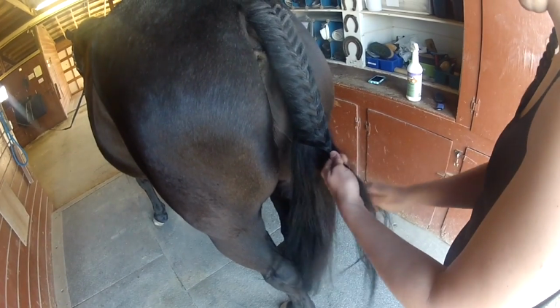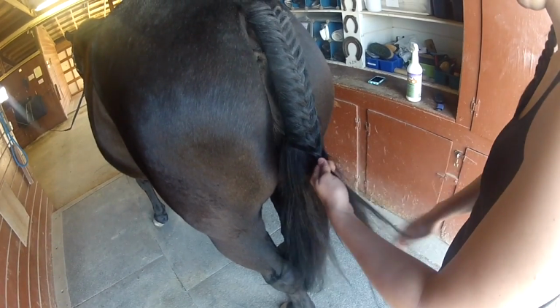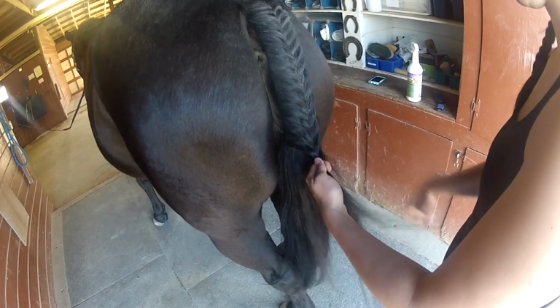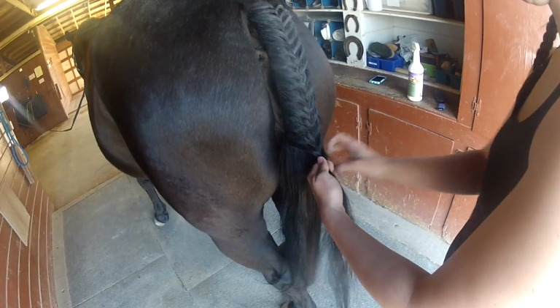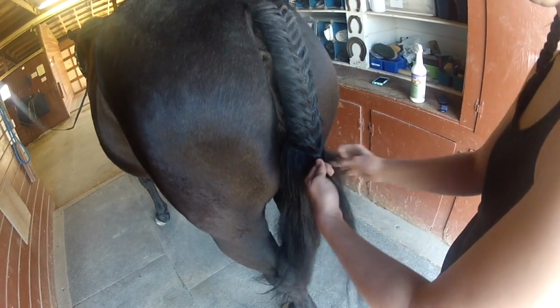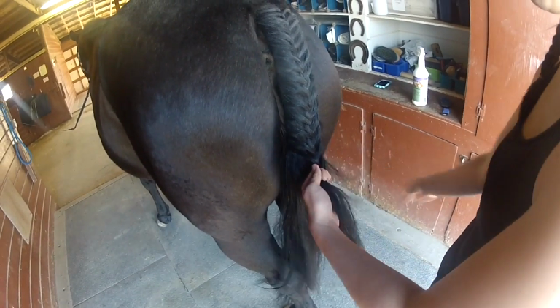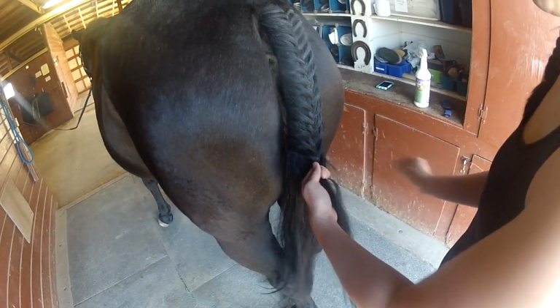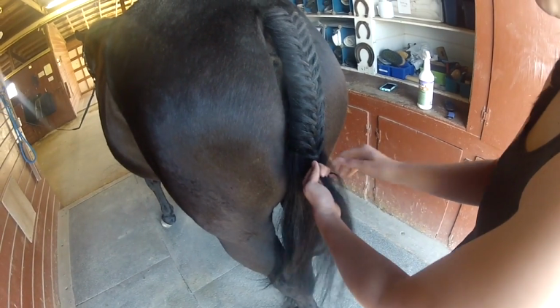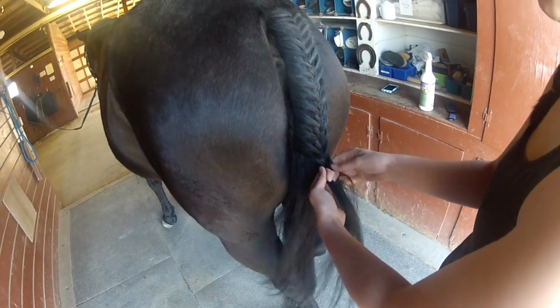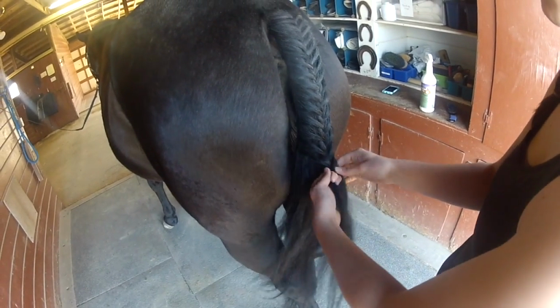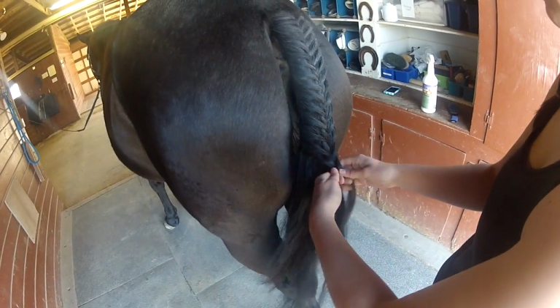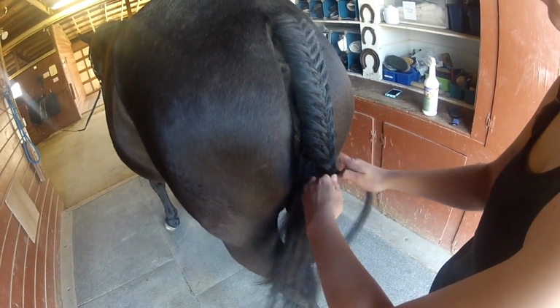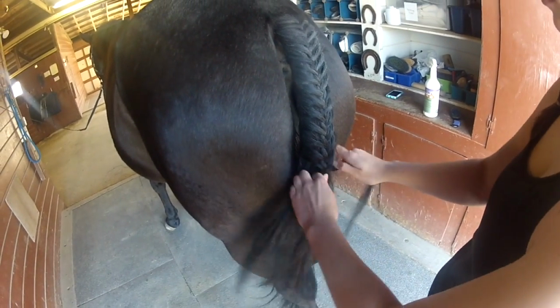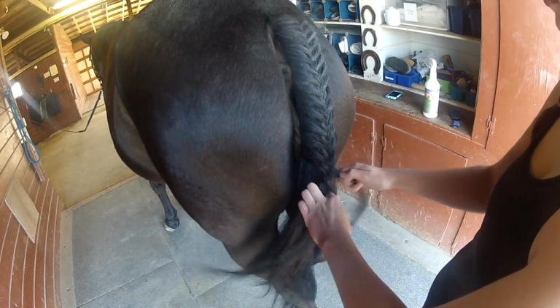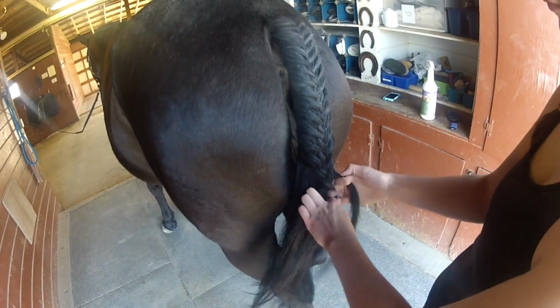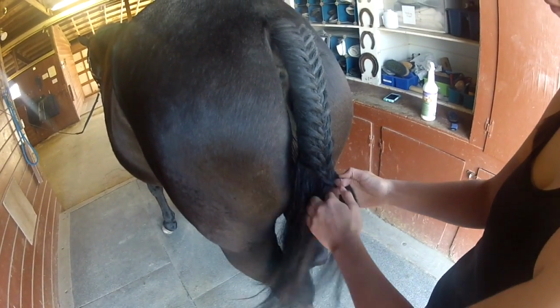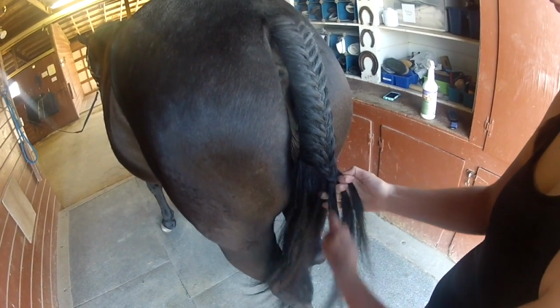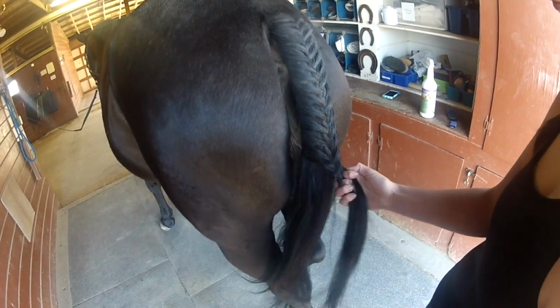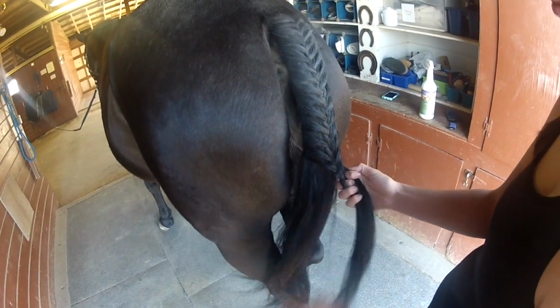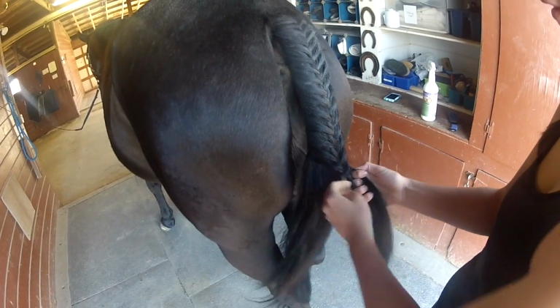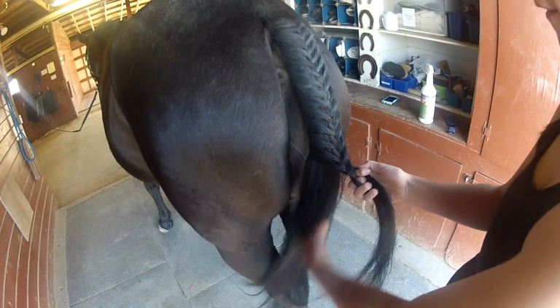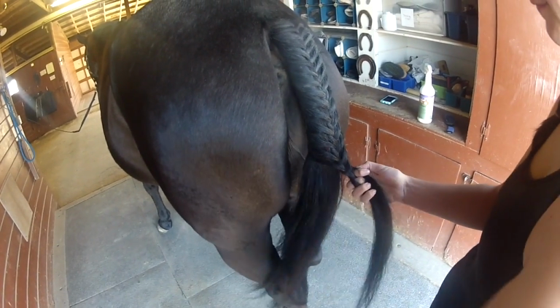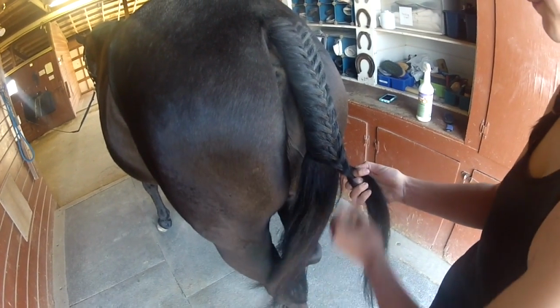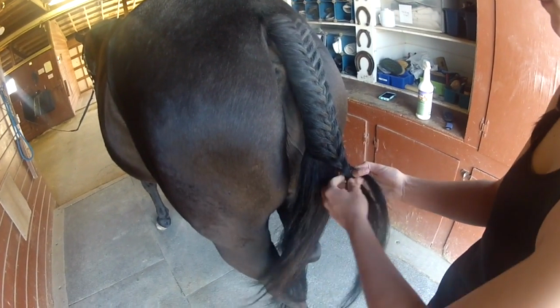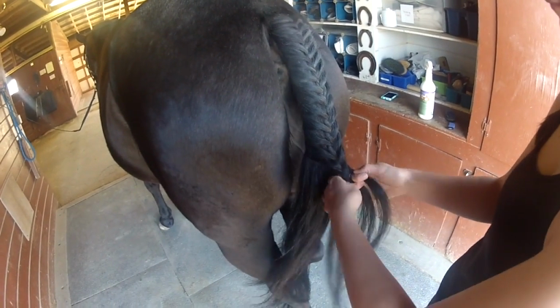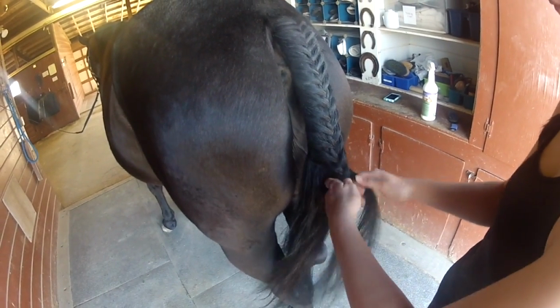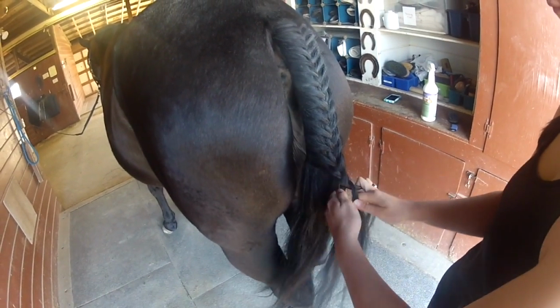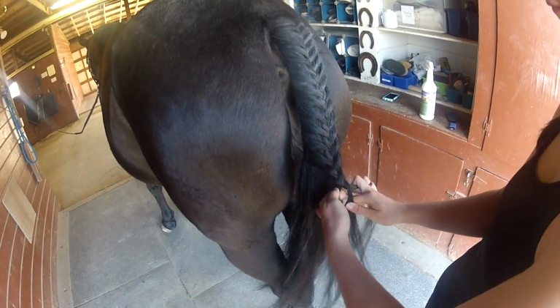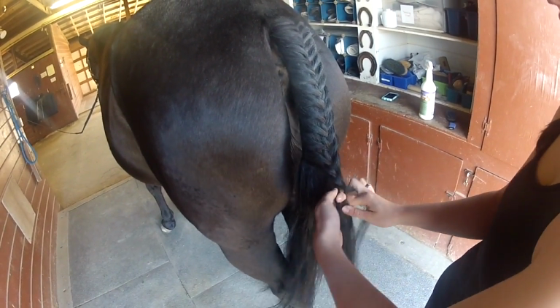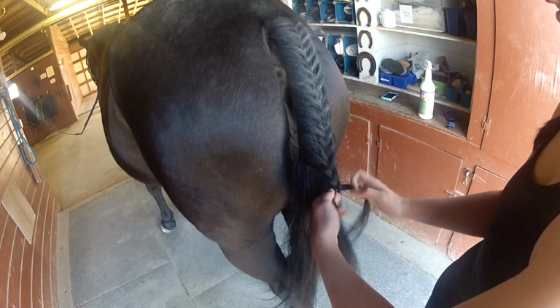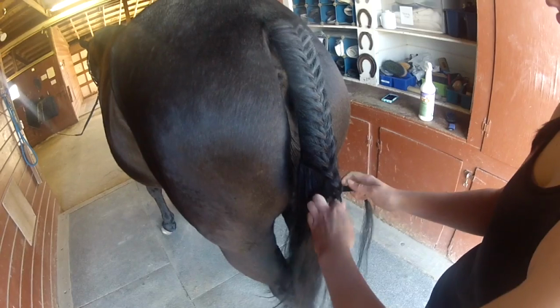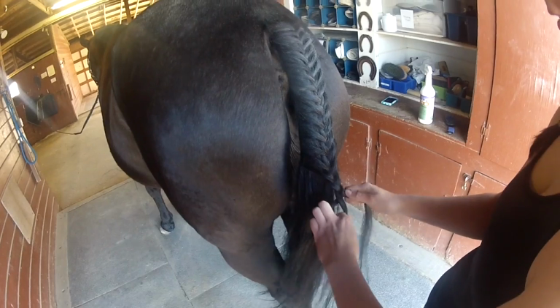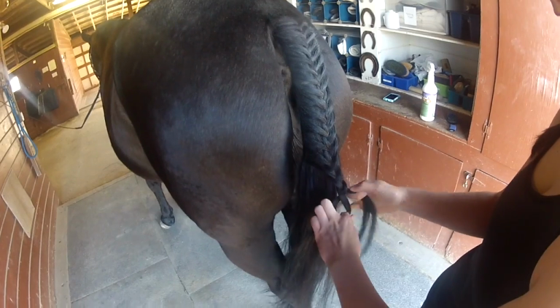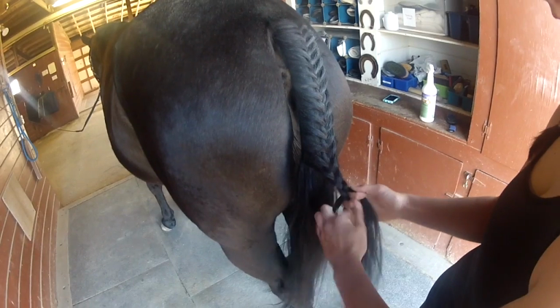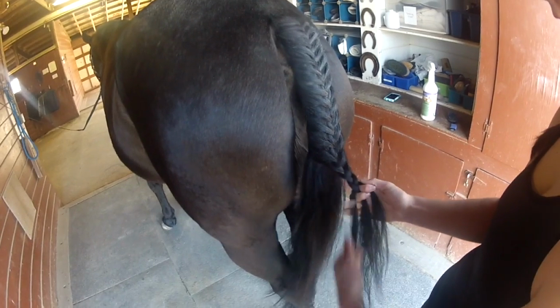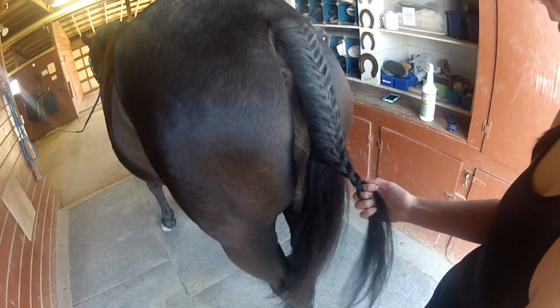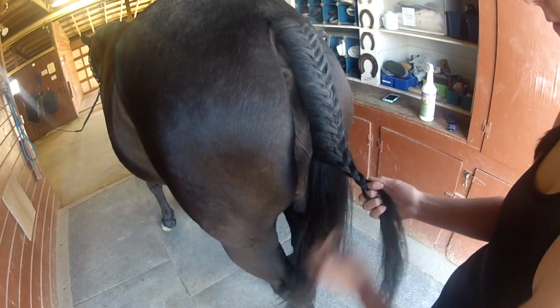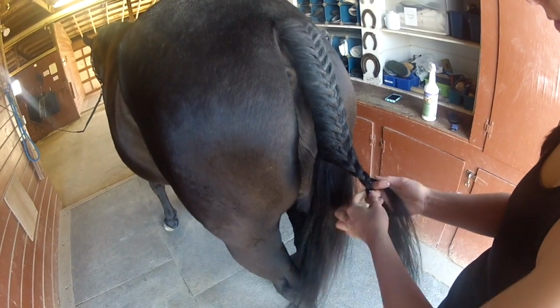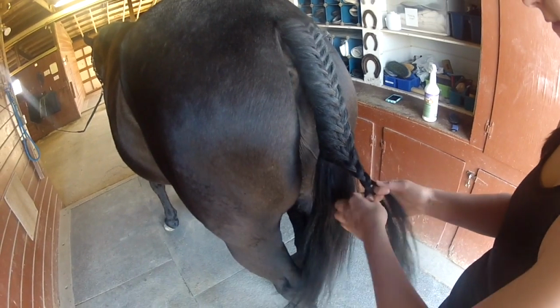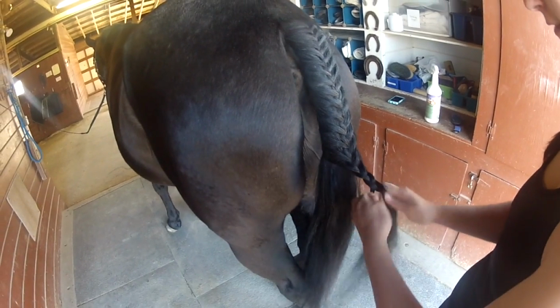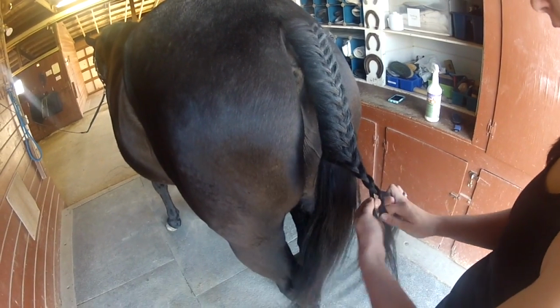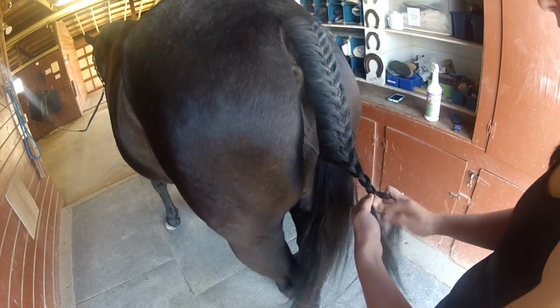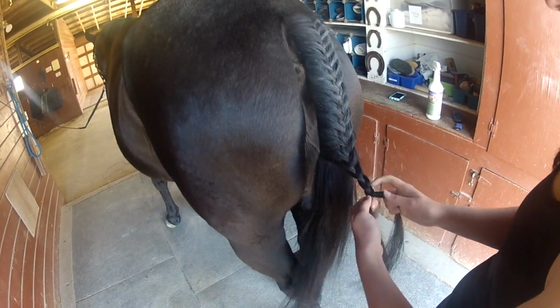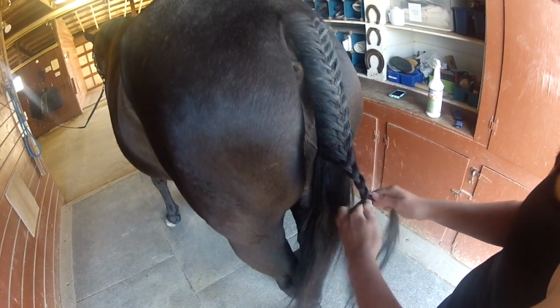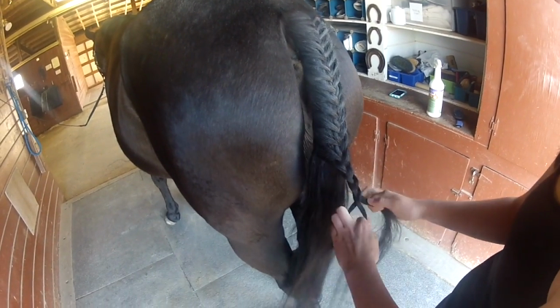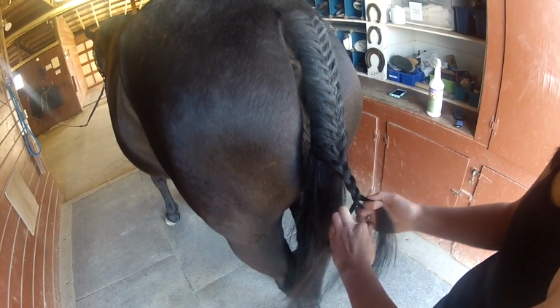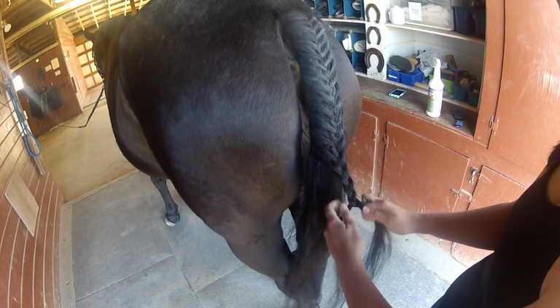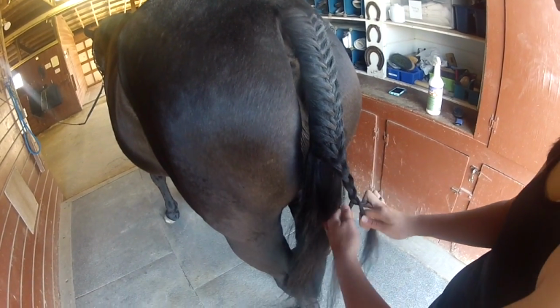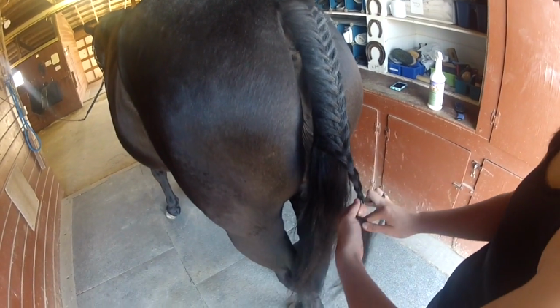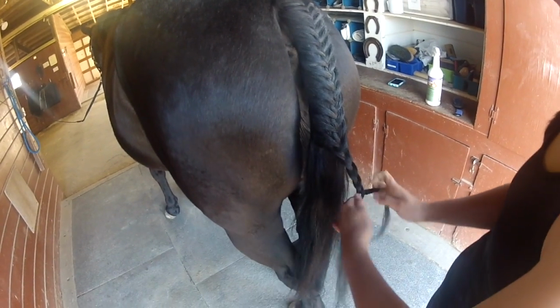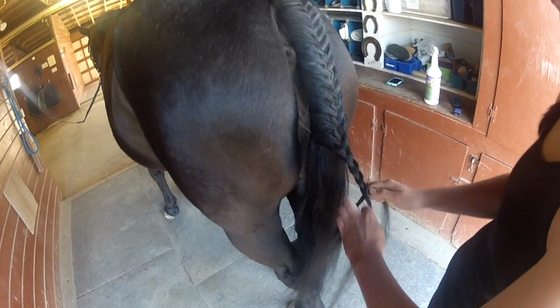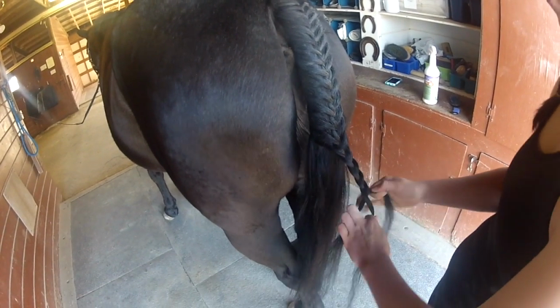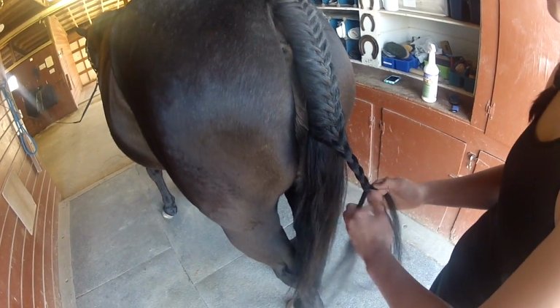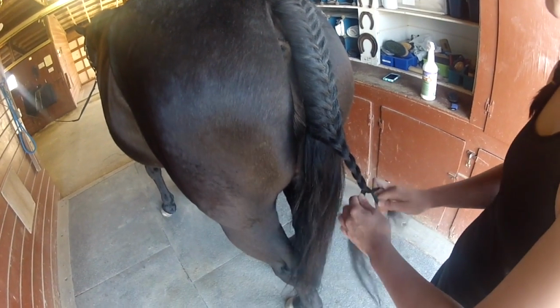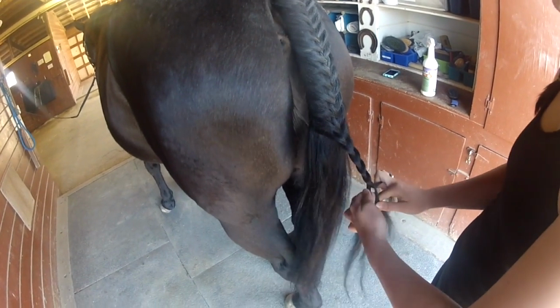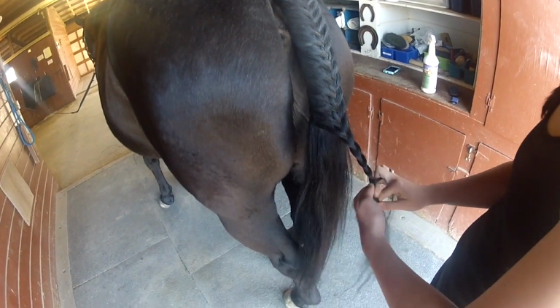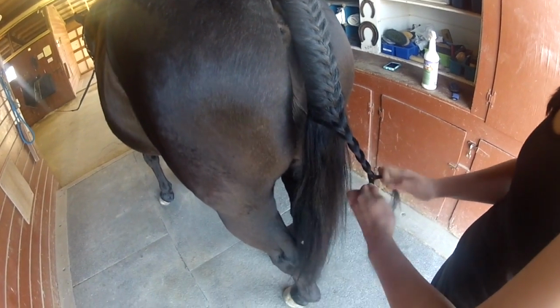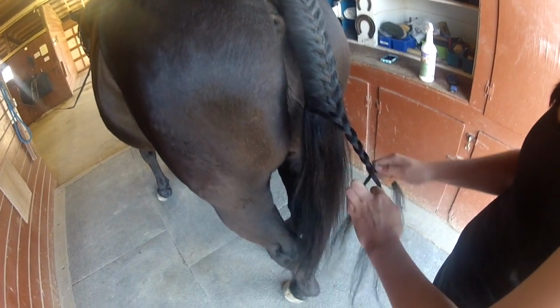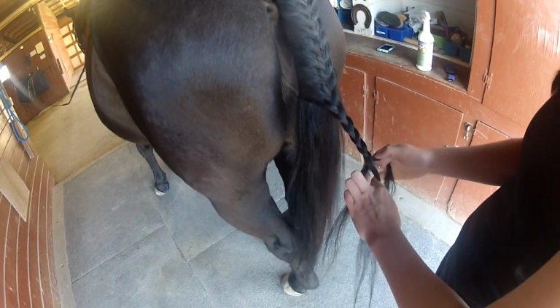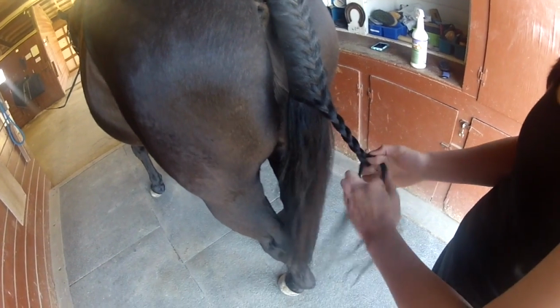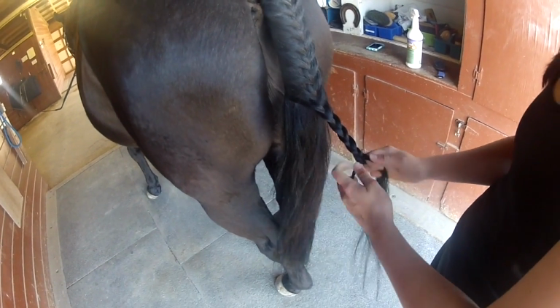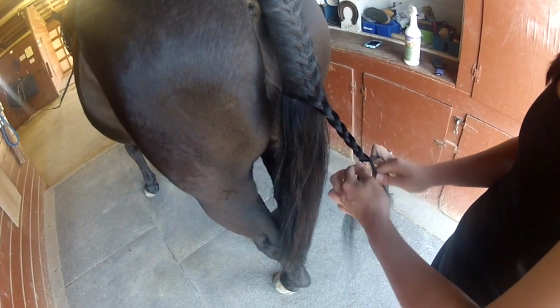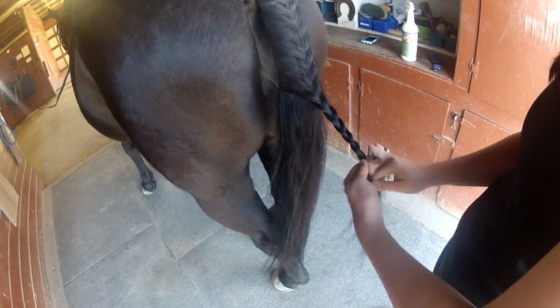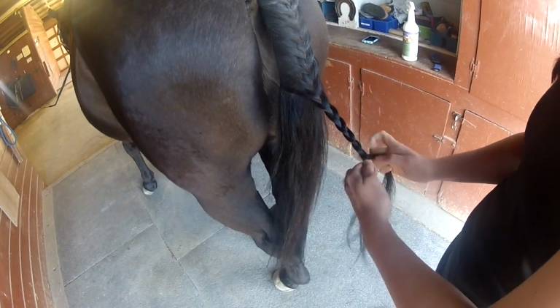Once you are near where the tailbone ends, you want to finish off the braid with a regular three-strand braid.